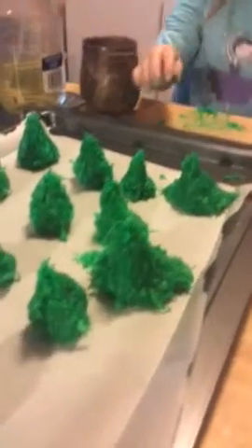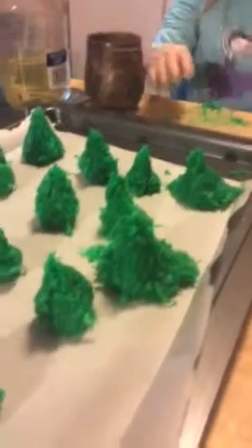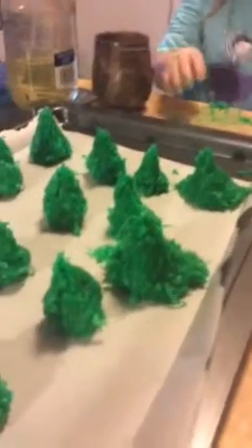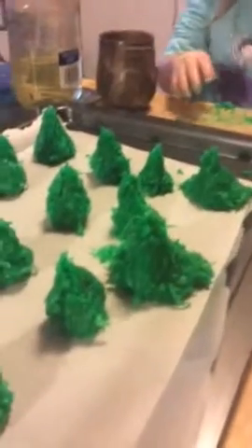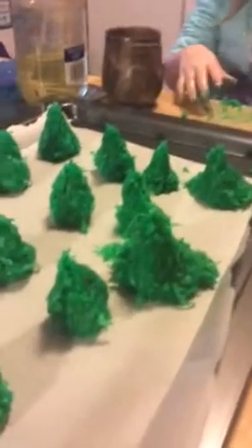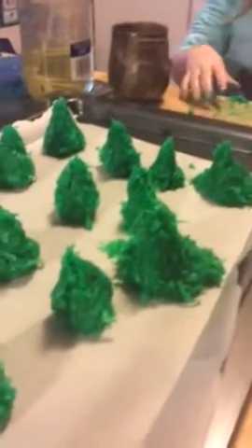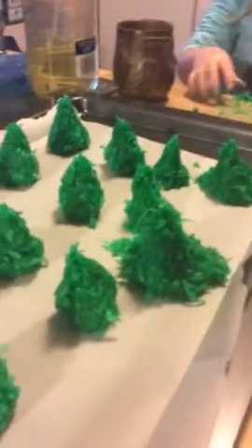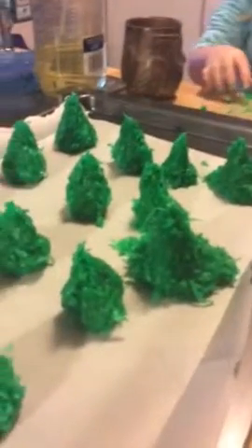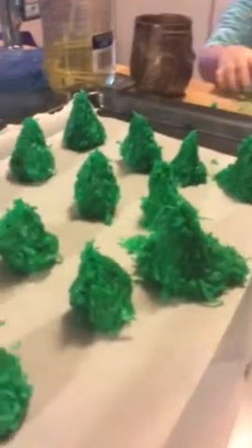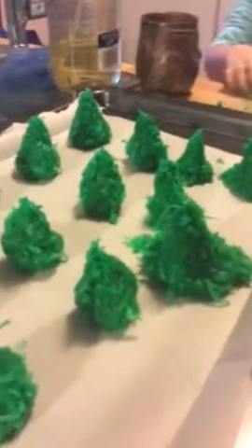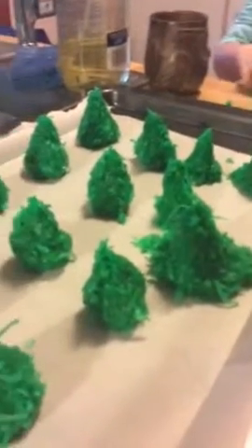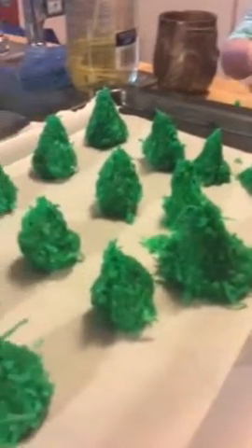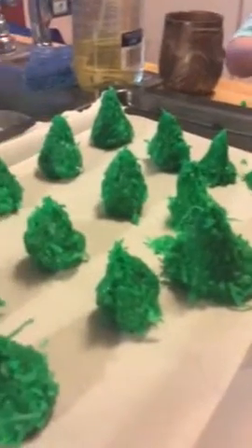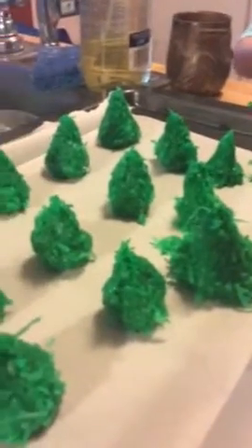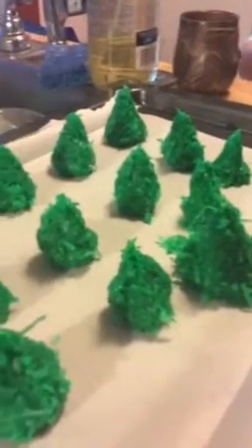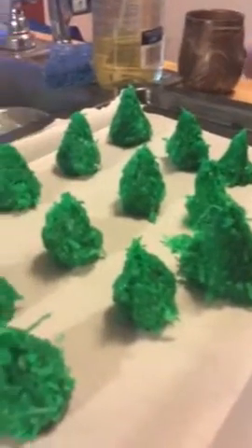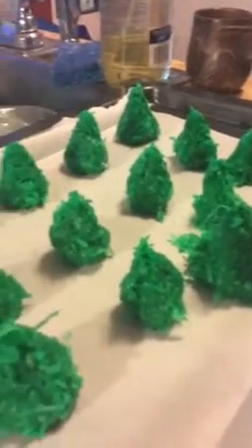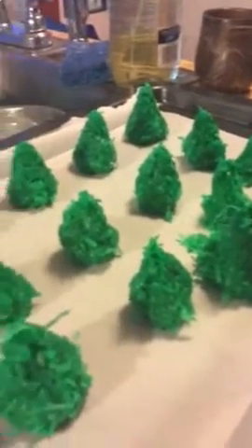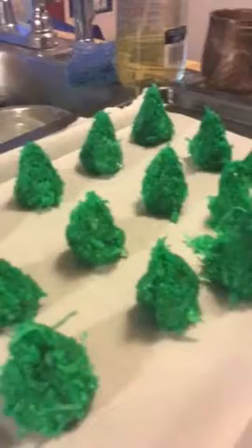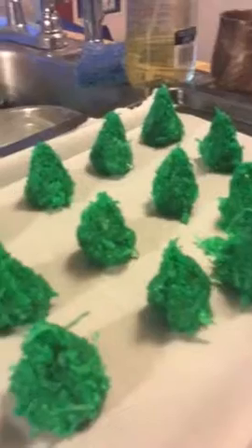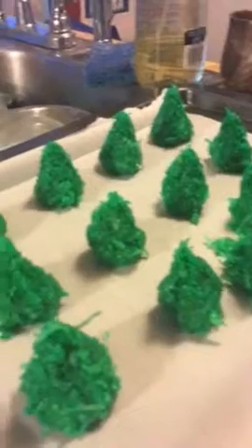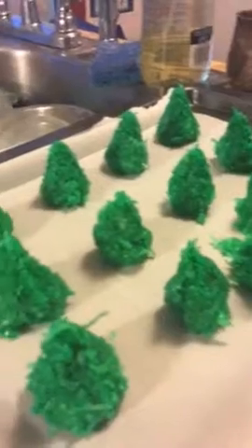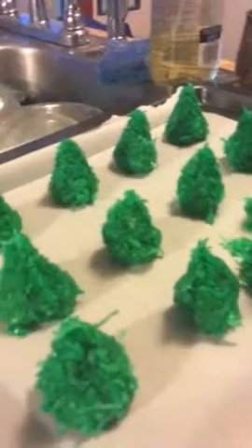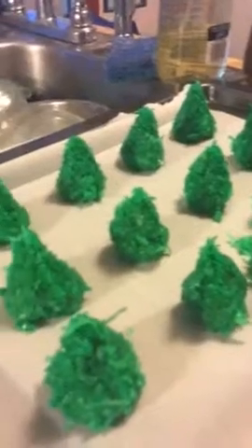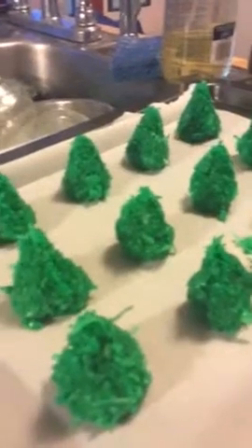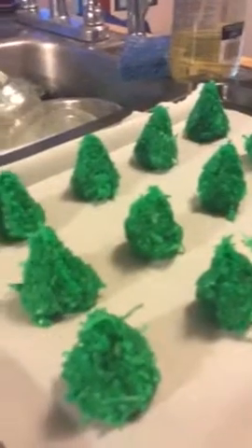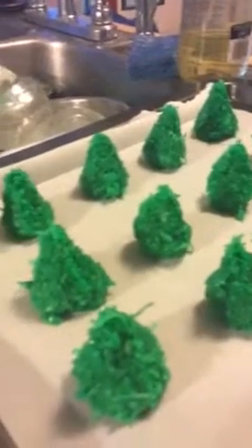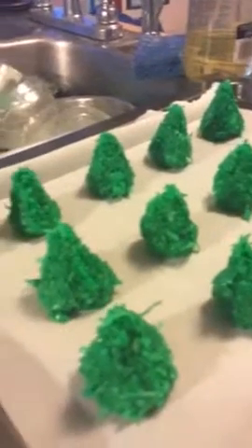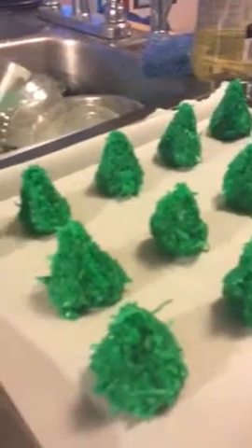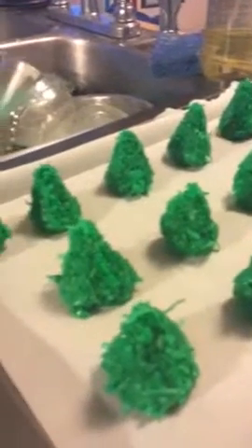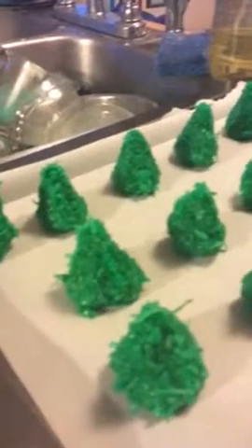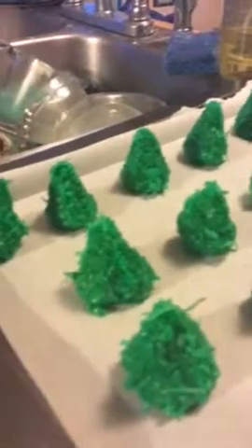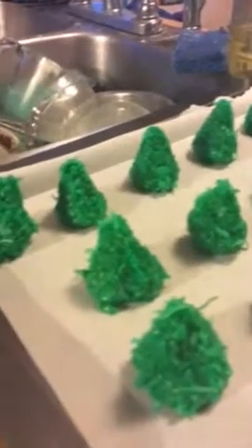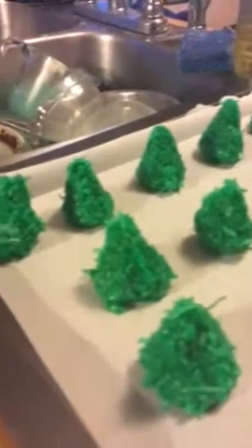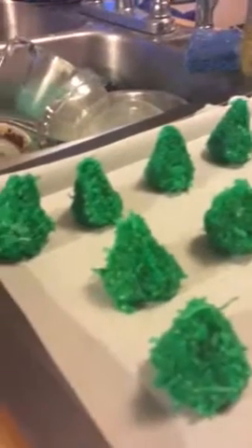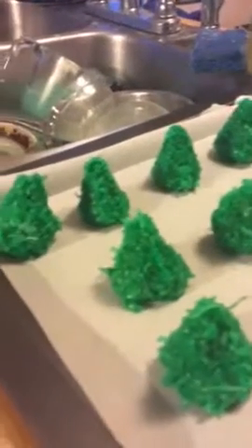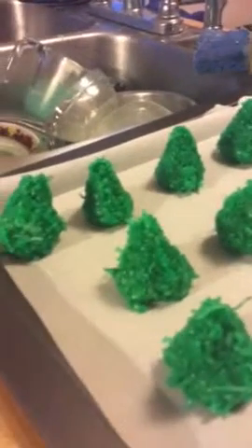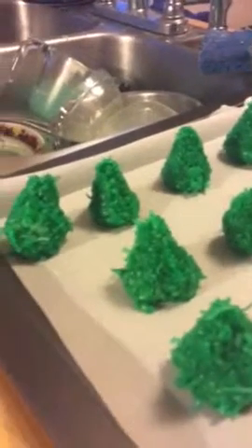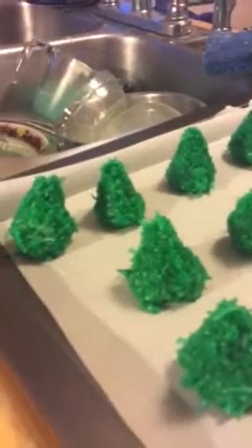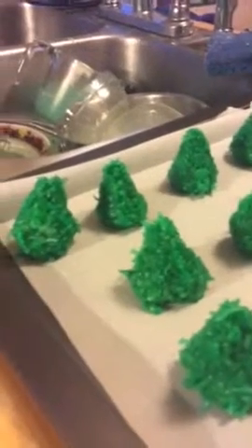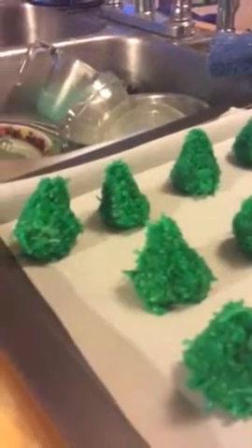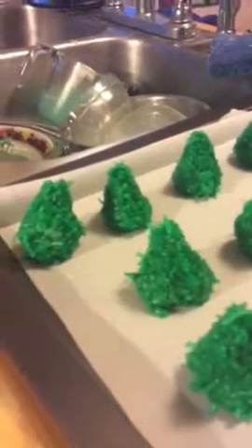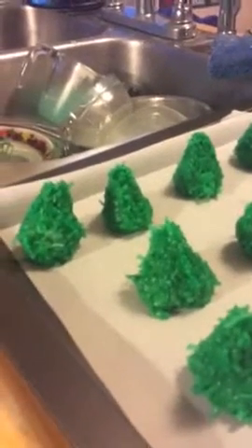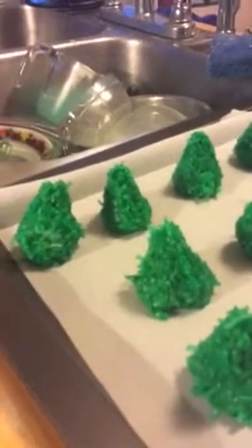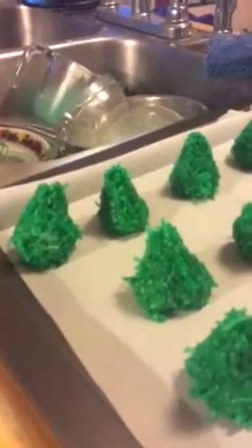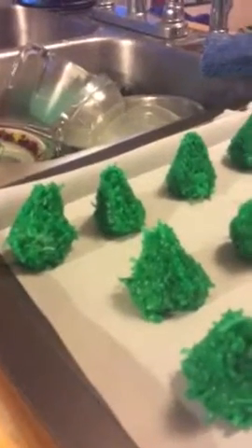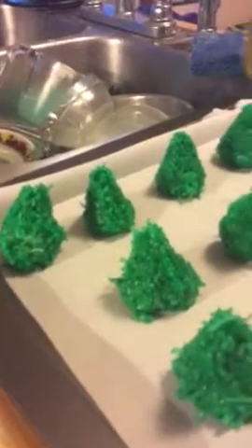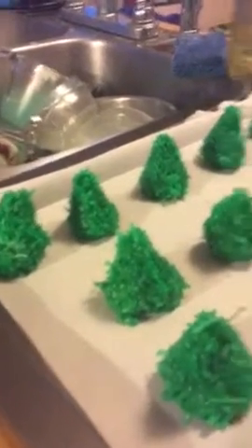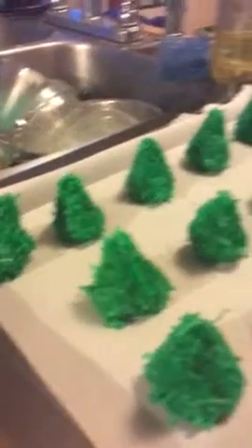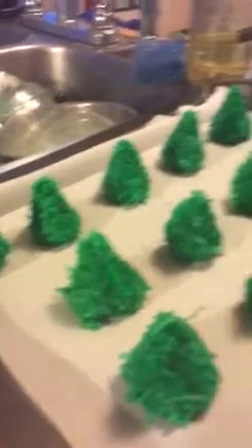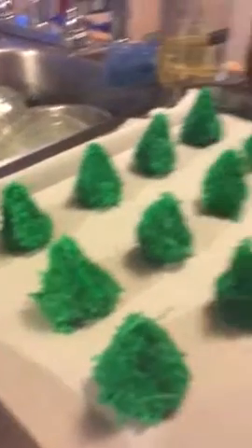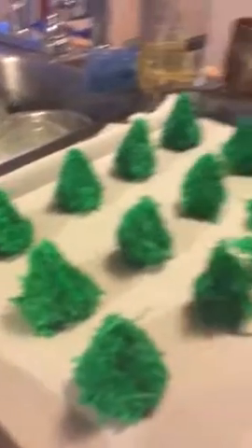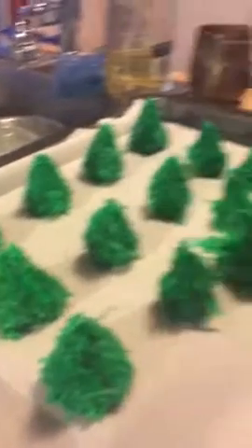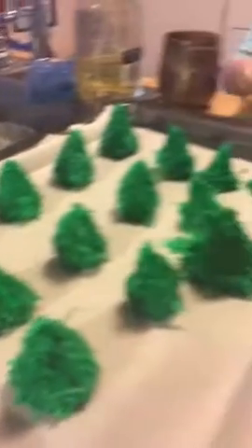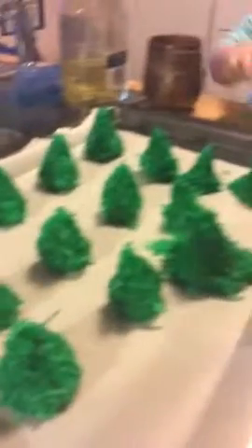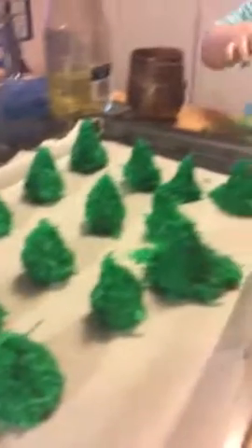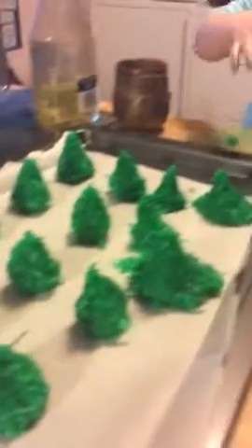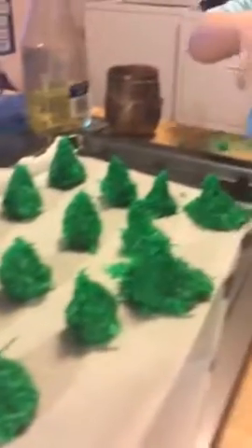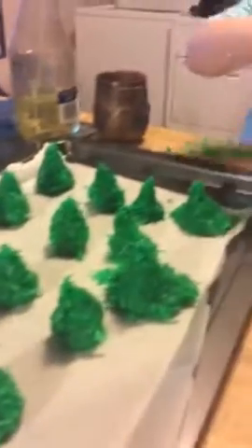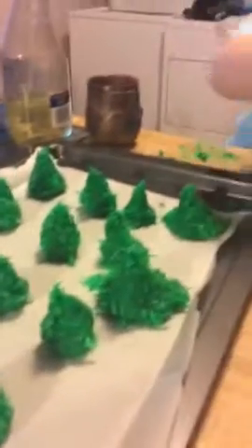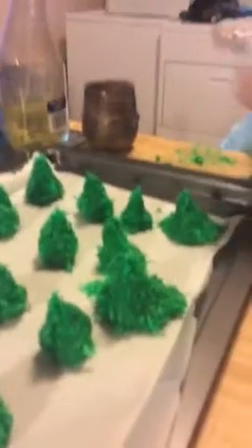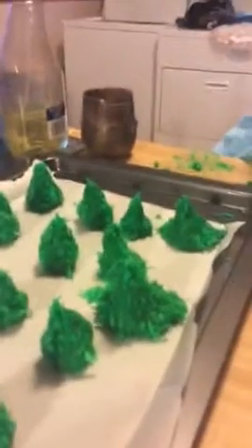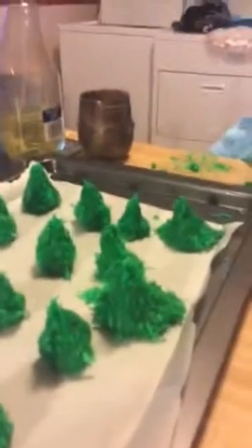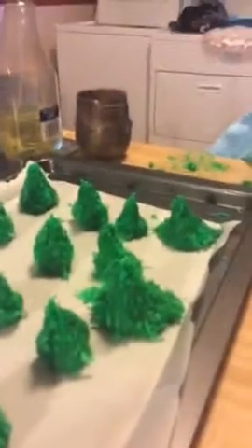These are good Christmas trees you made. I want to do one more. Okay, go ahead. We have a little bit more.